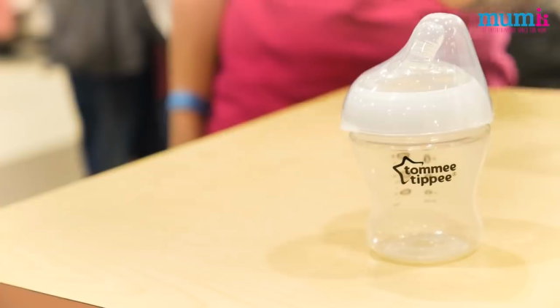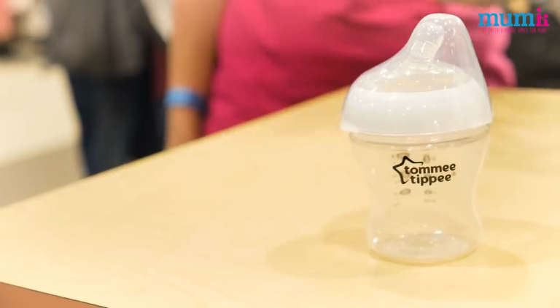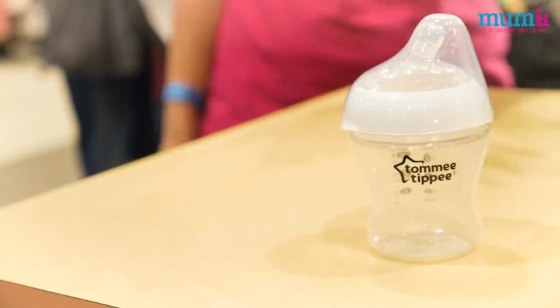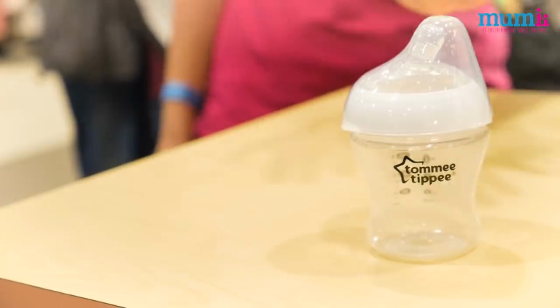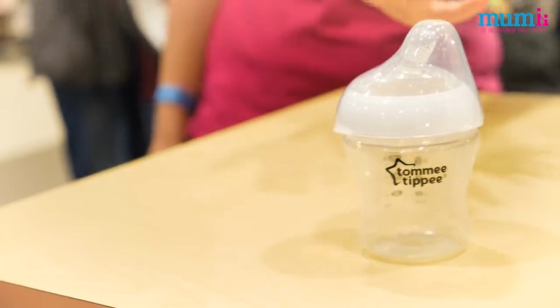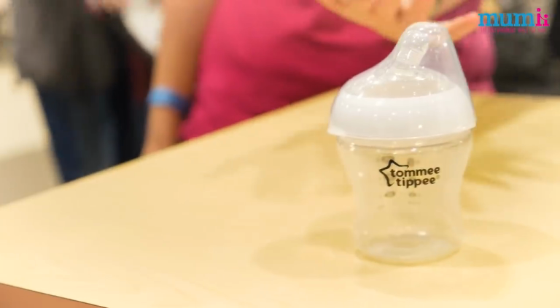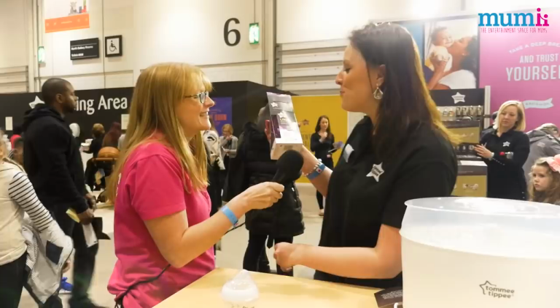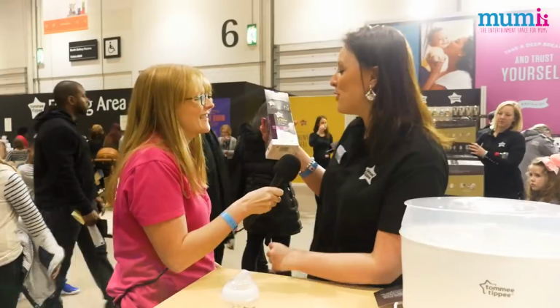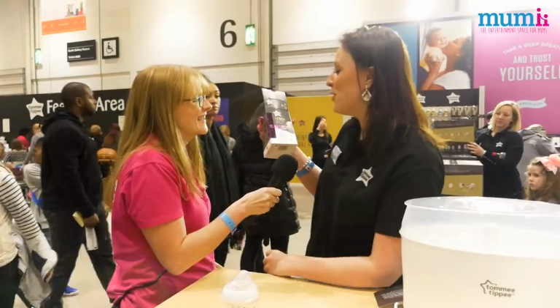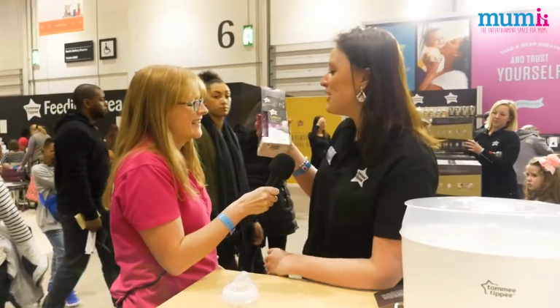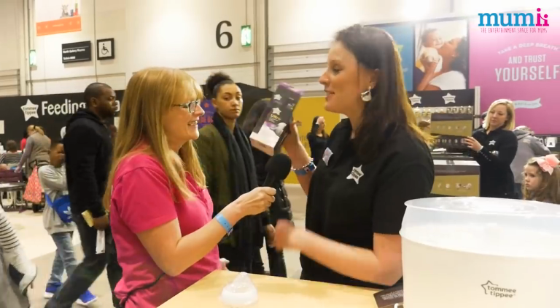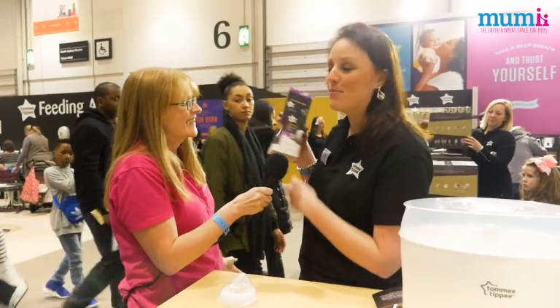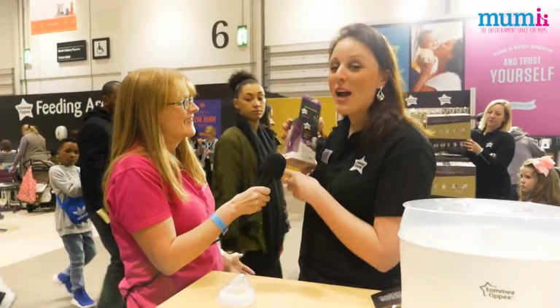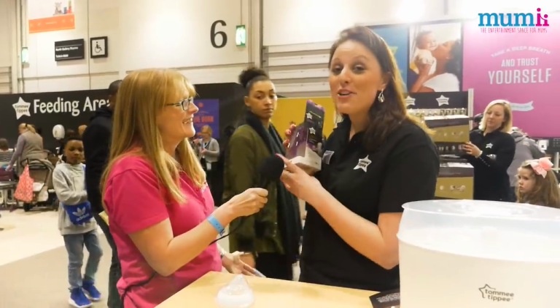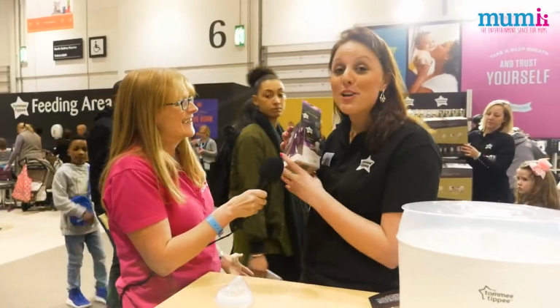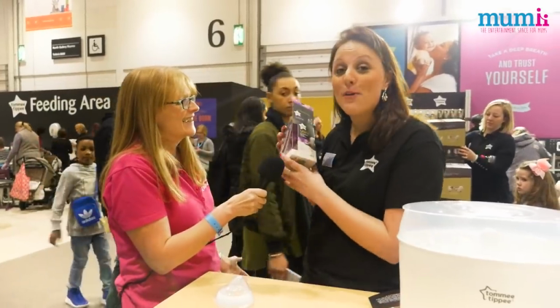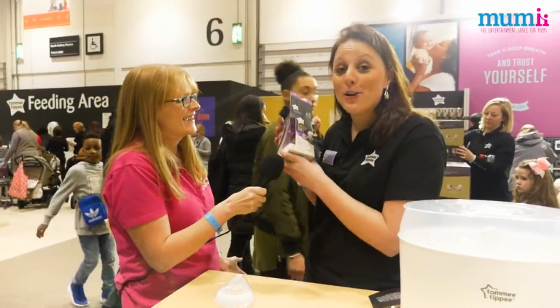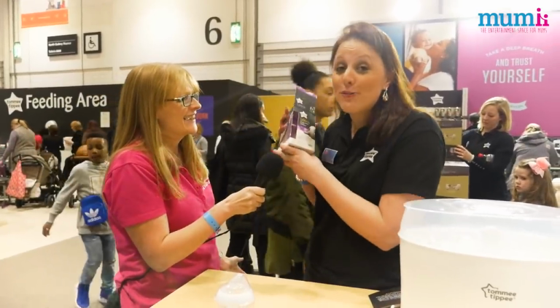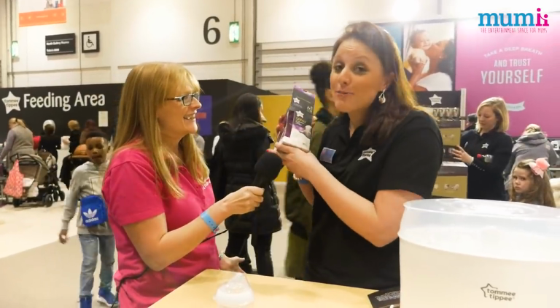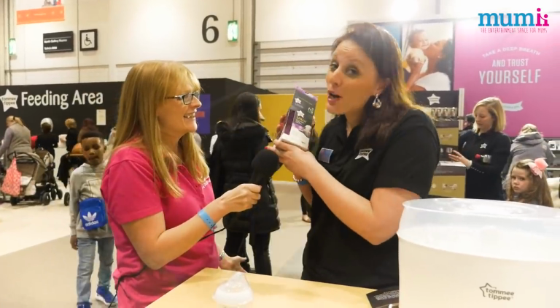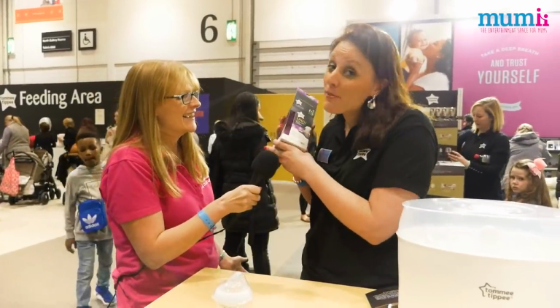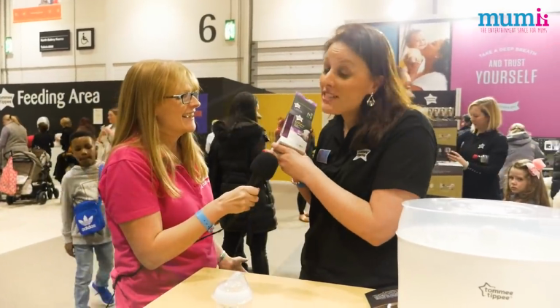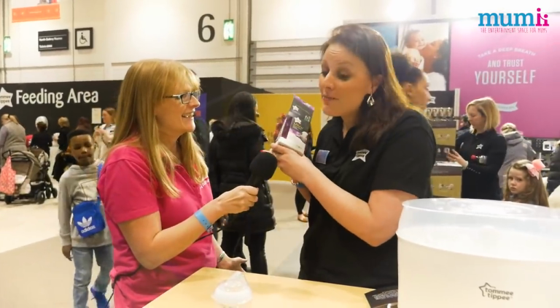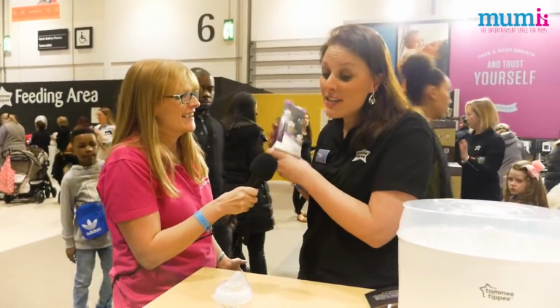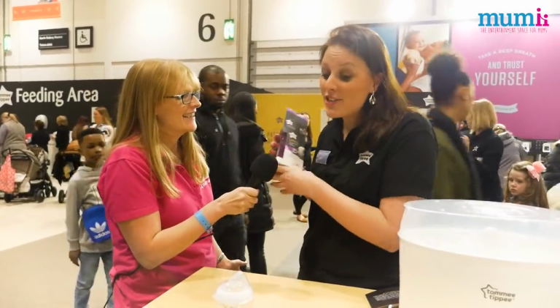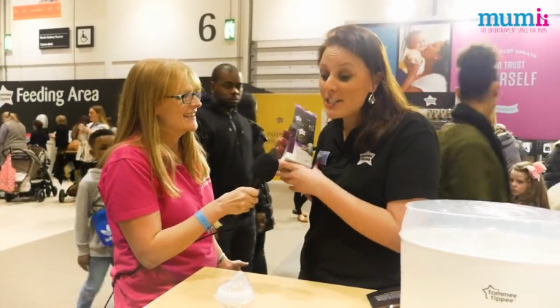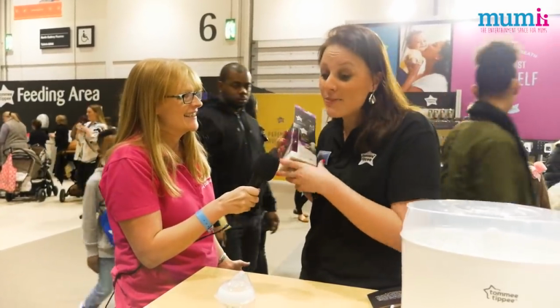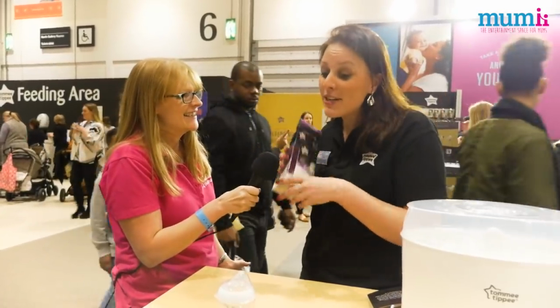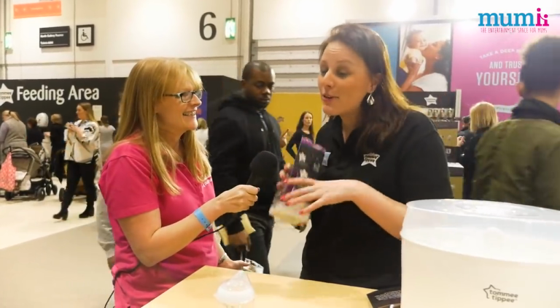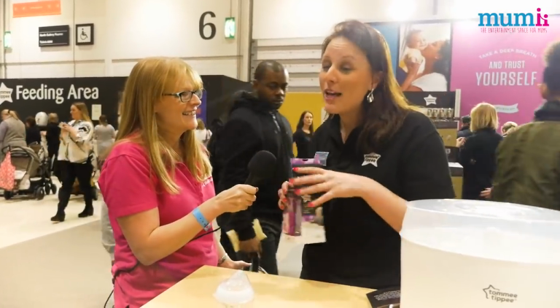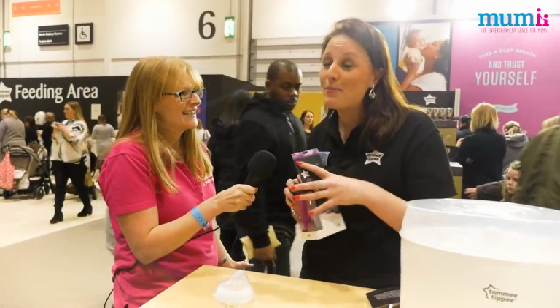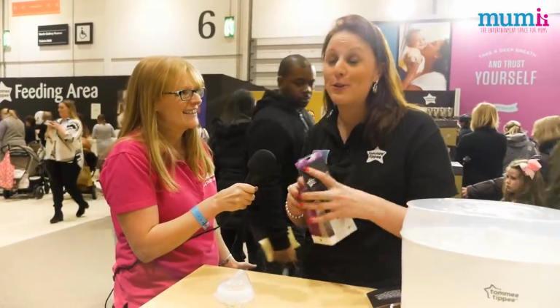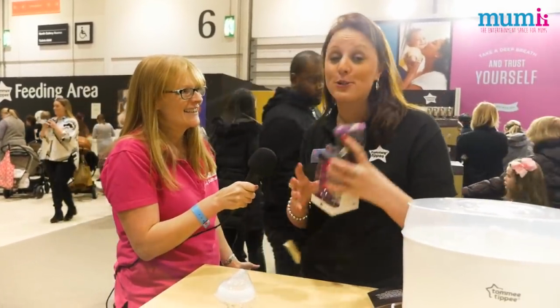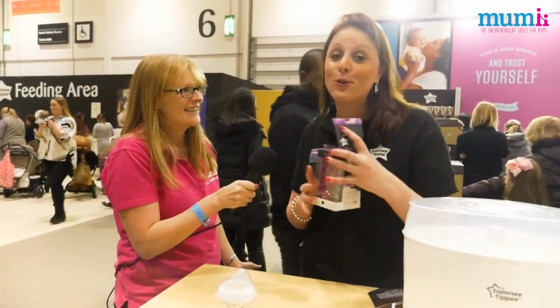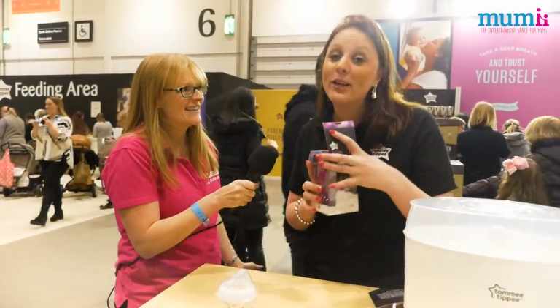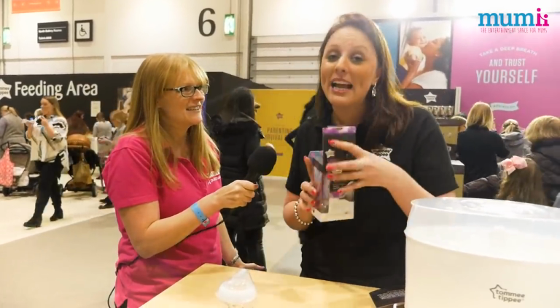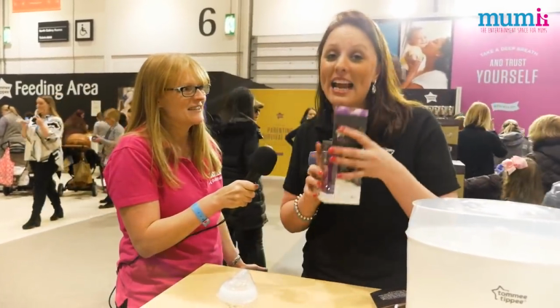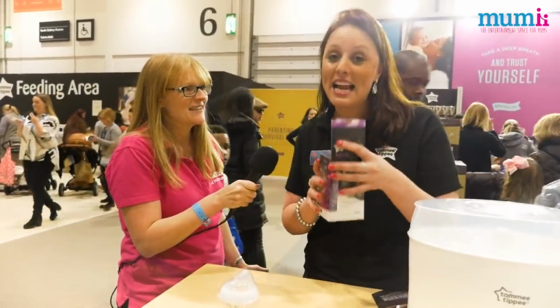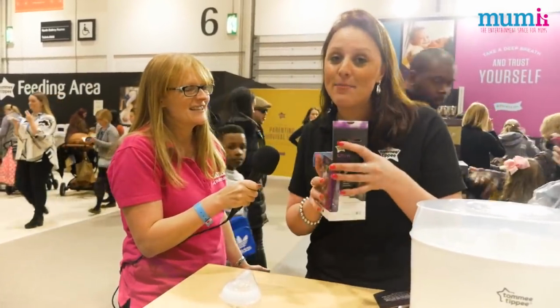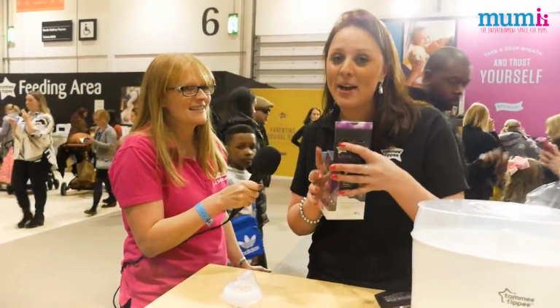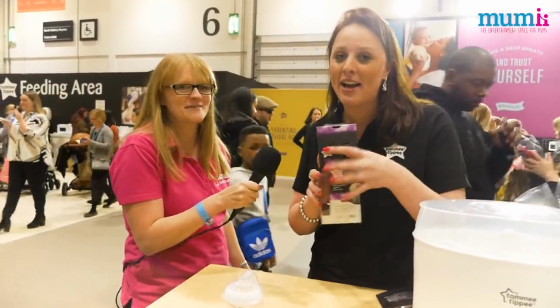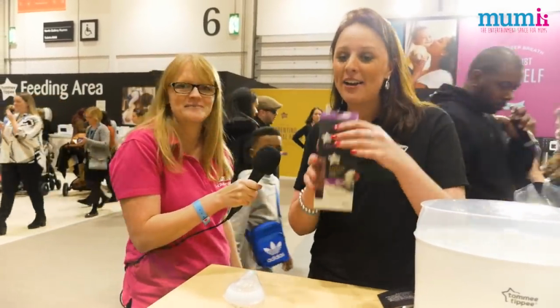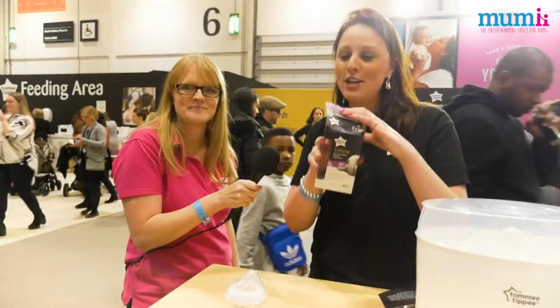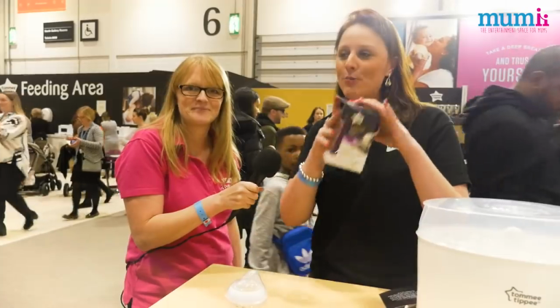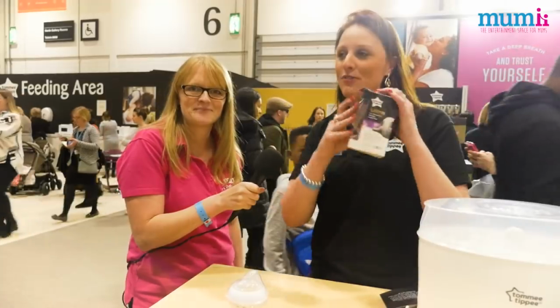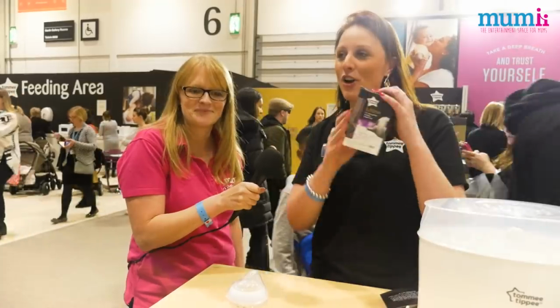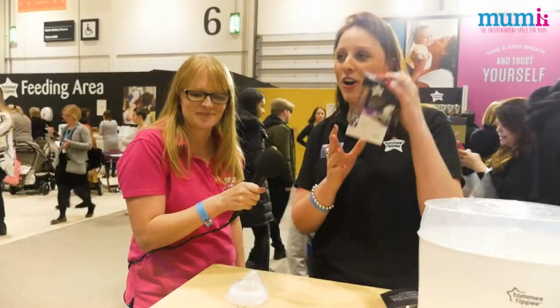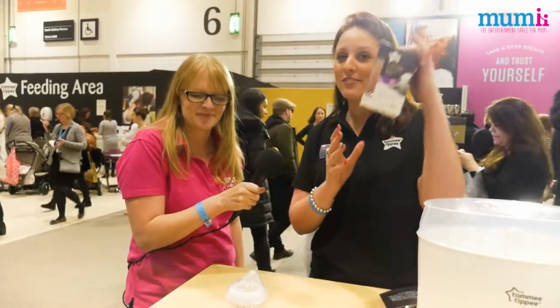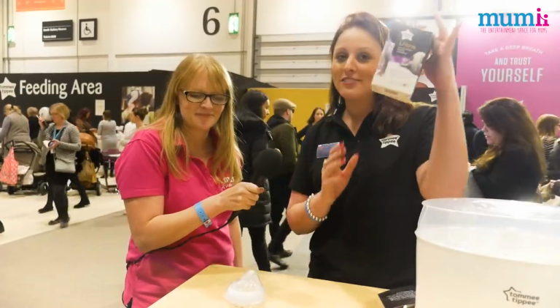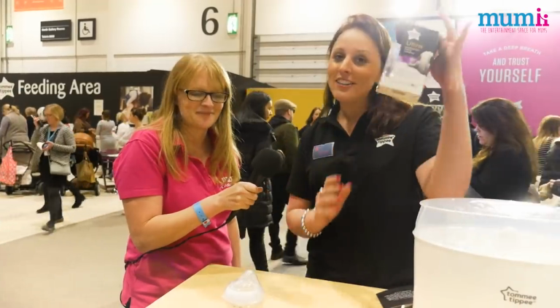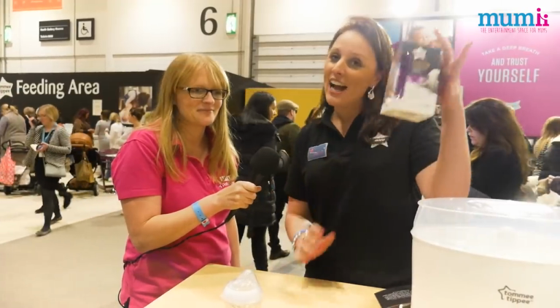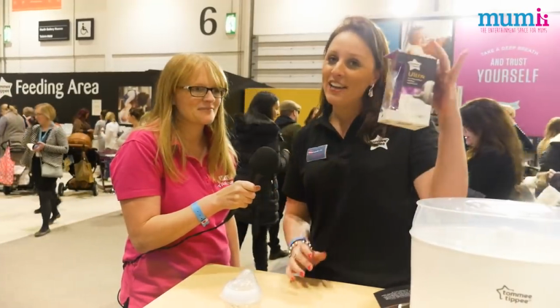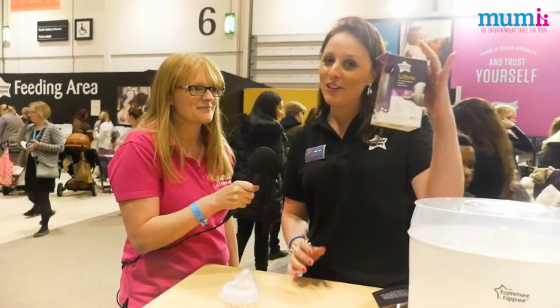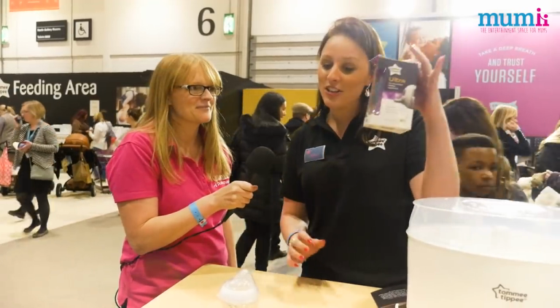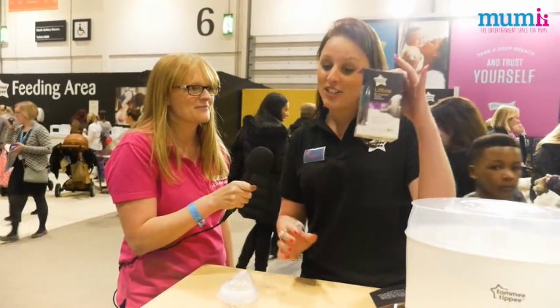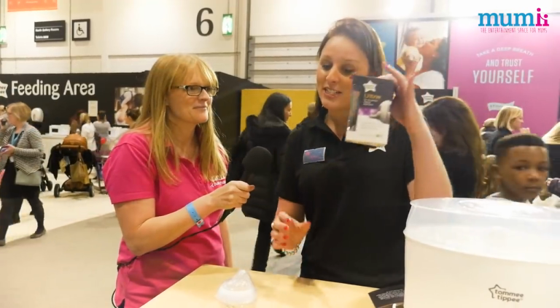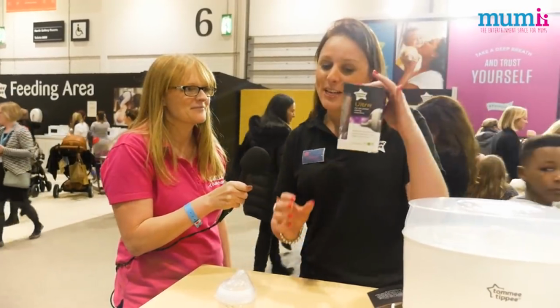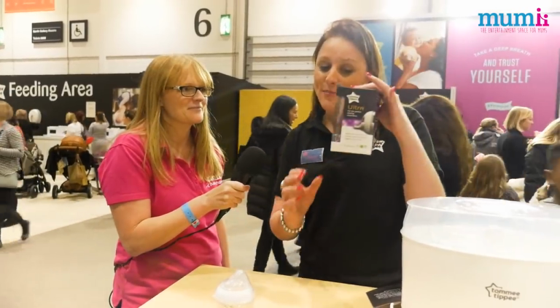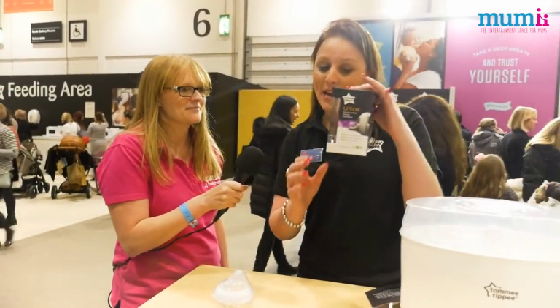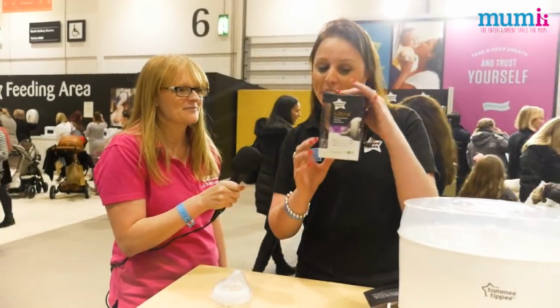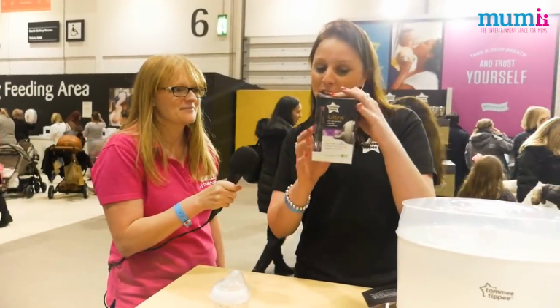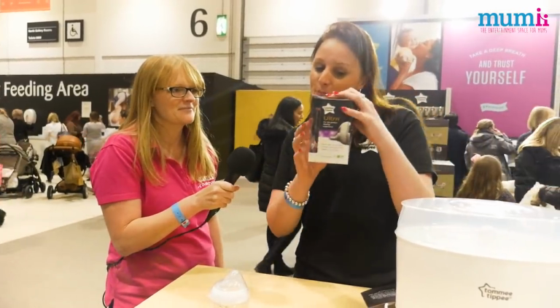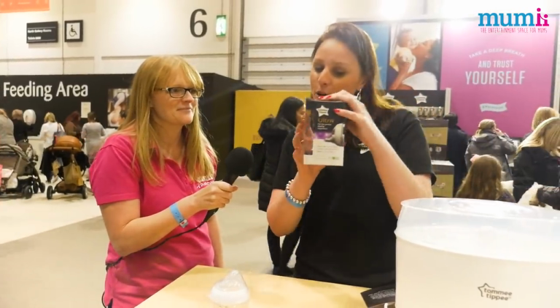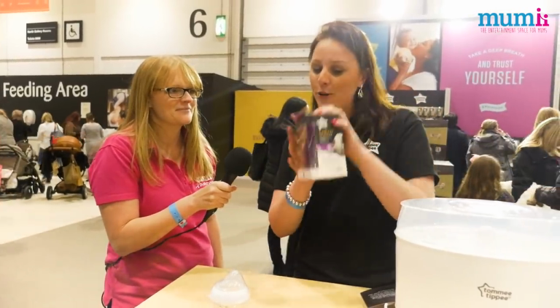The Ultra Bottle is a brand new bottle from Tommy Tippee. Just when you thought our bottles couldn't get any better, we've gone and launched this amazing new bottle.